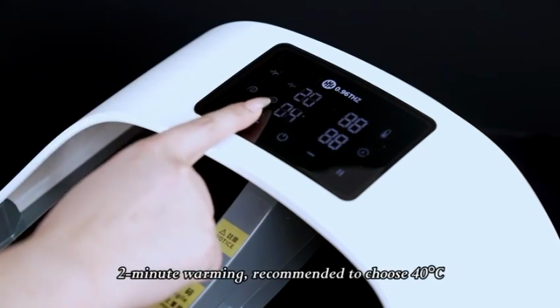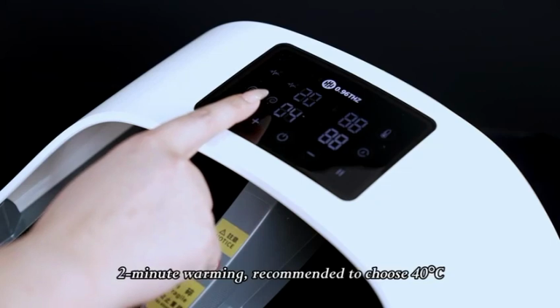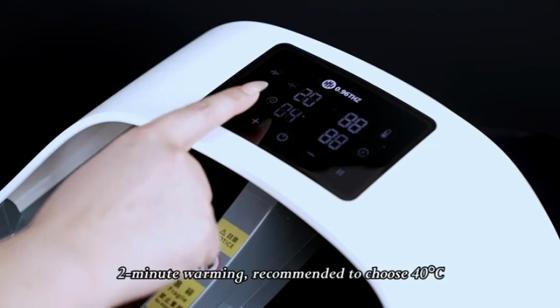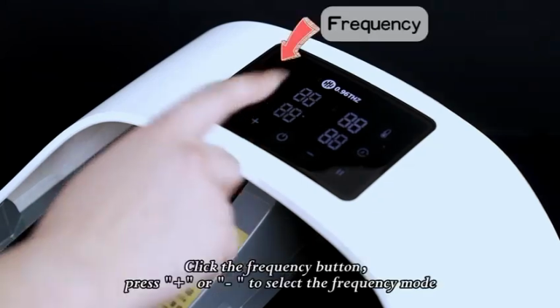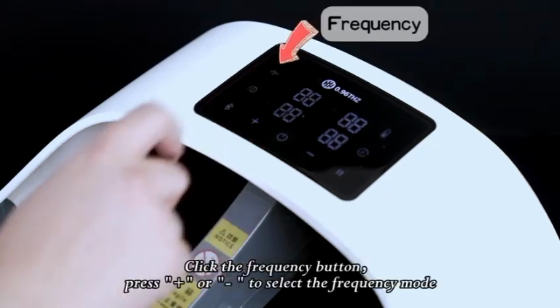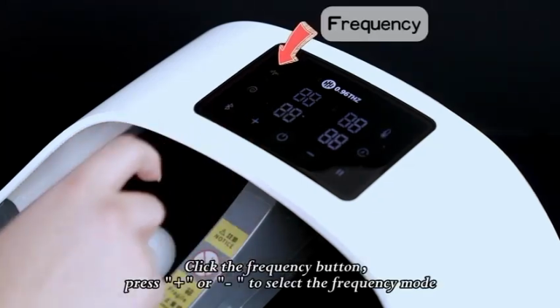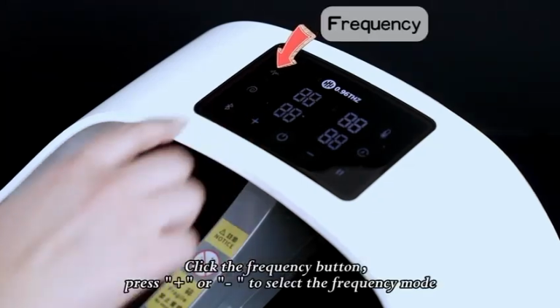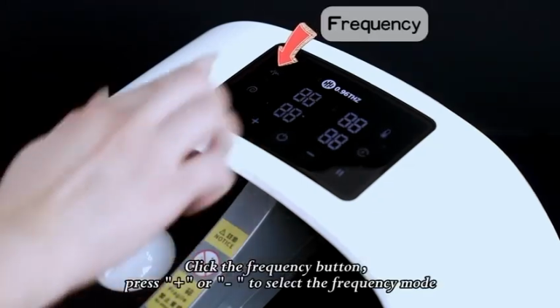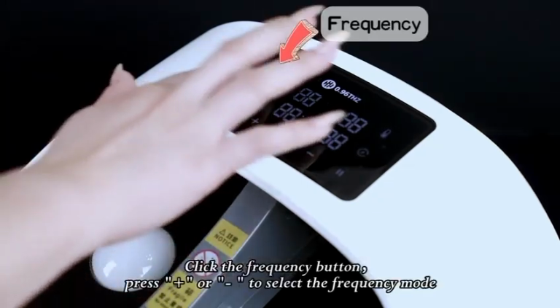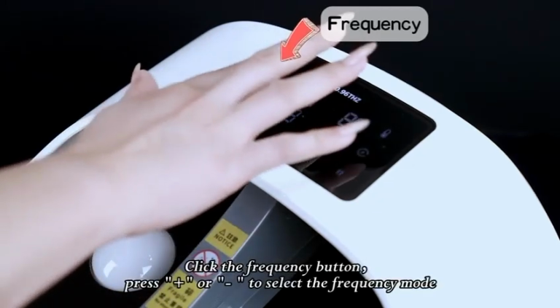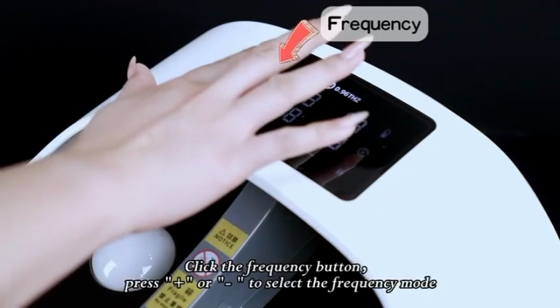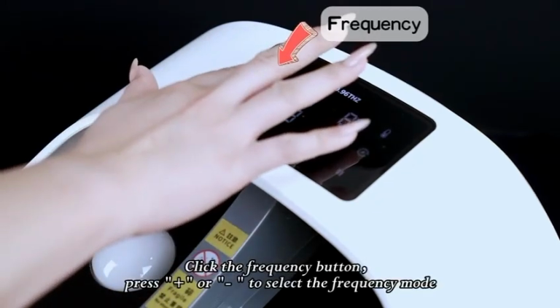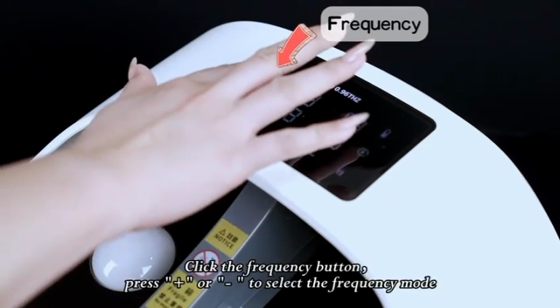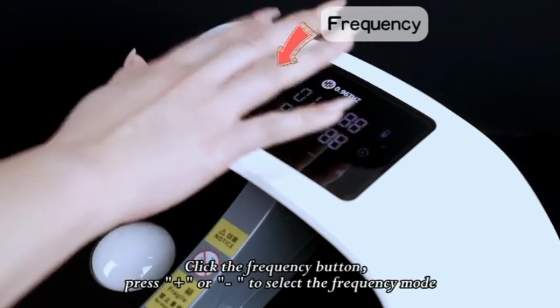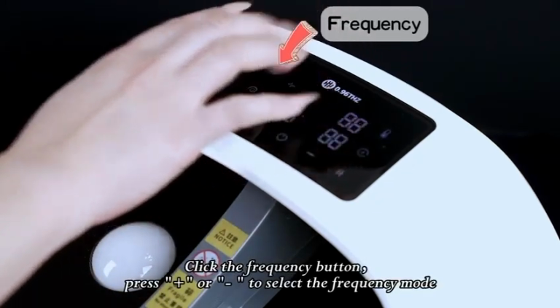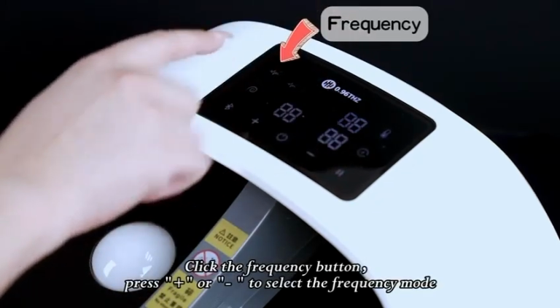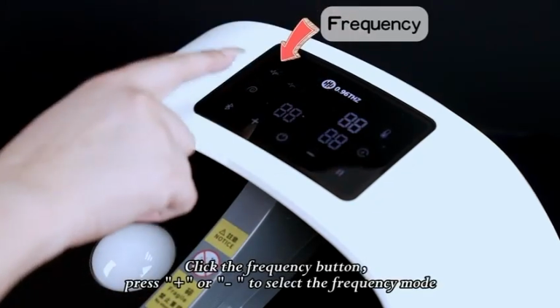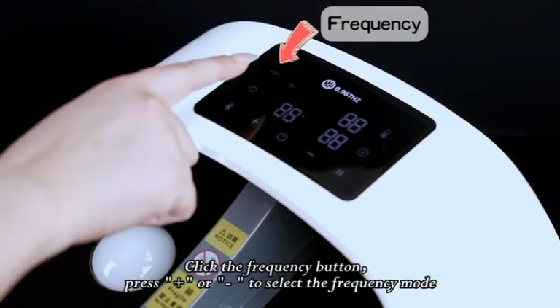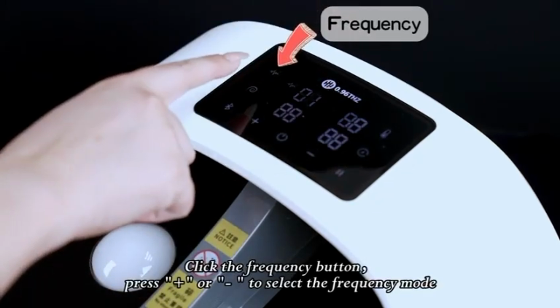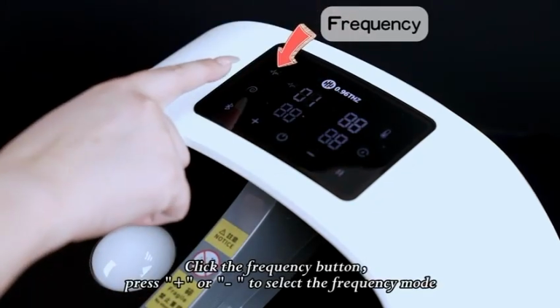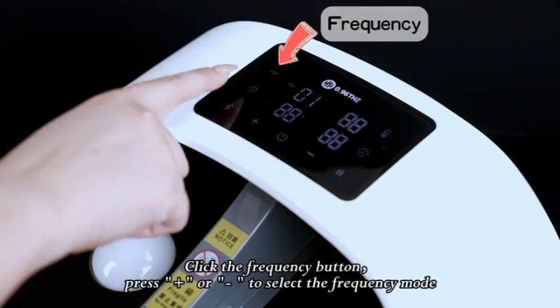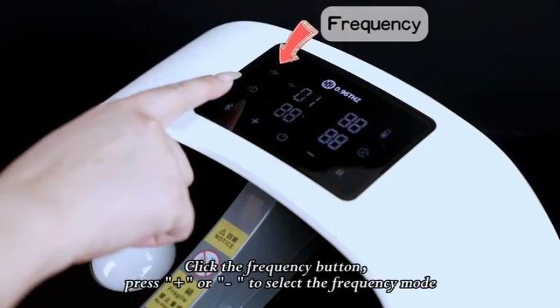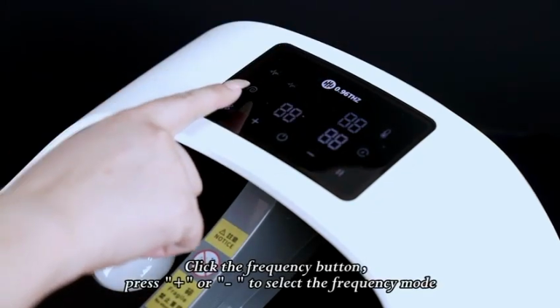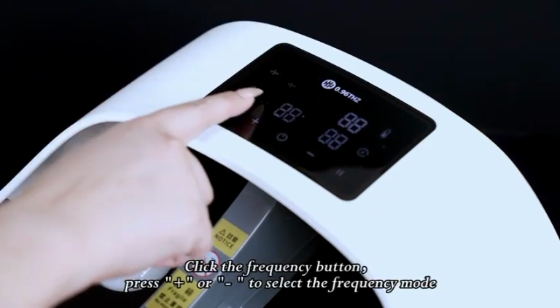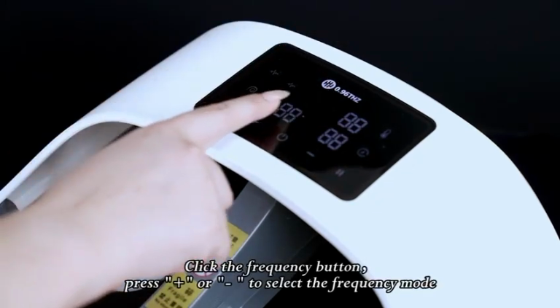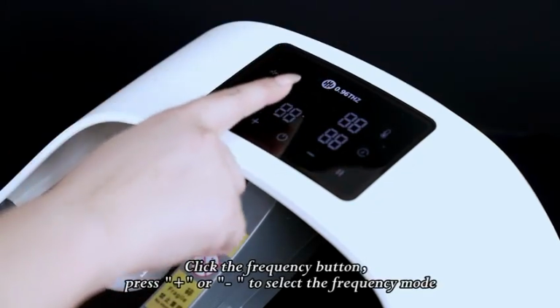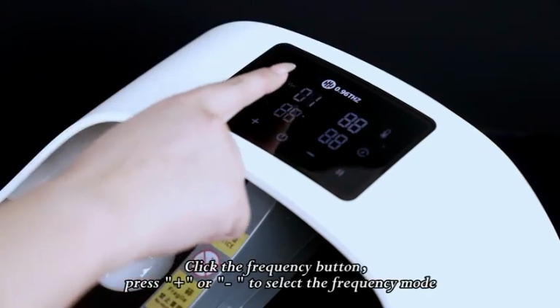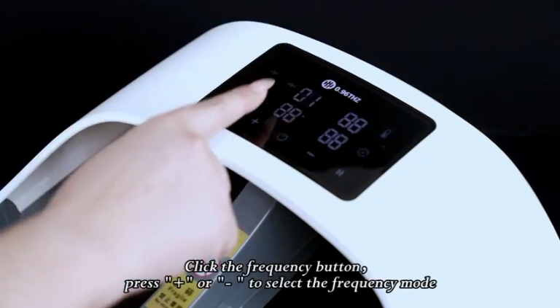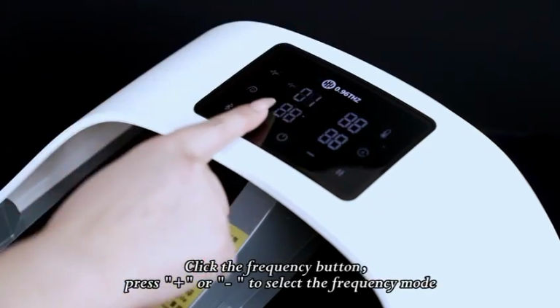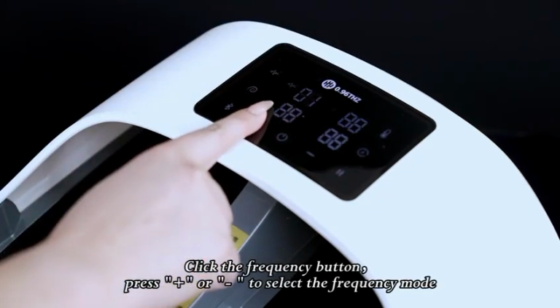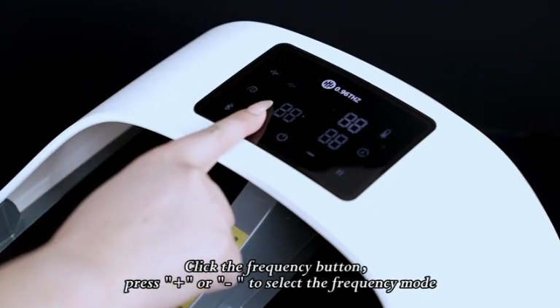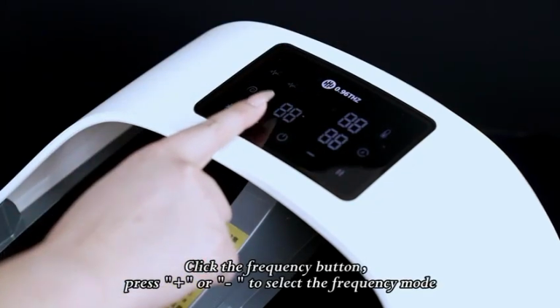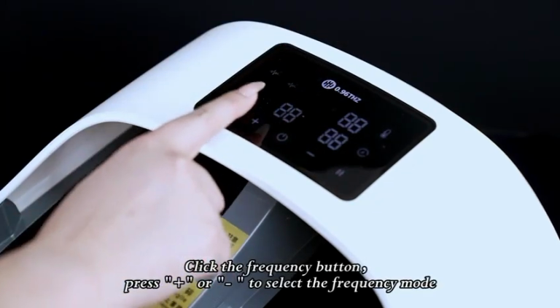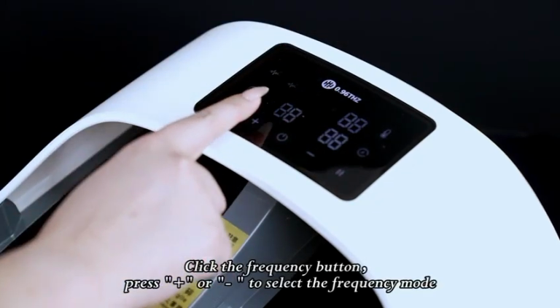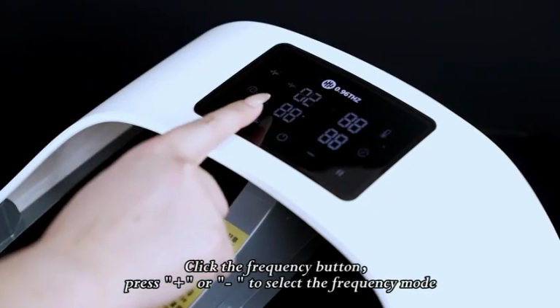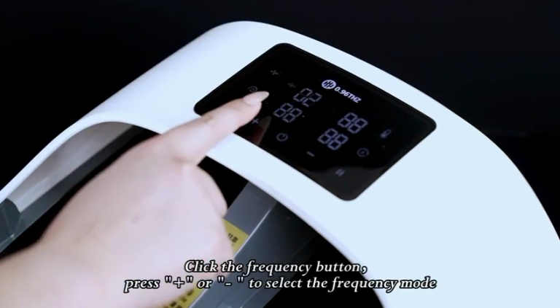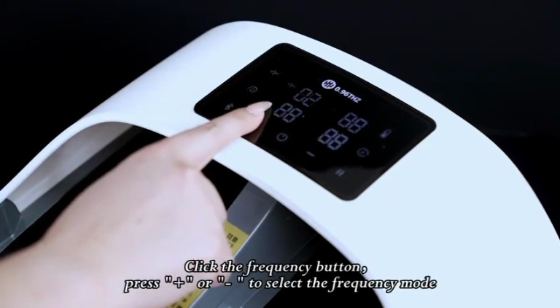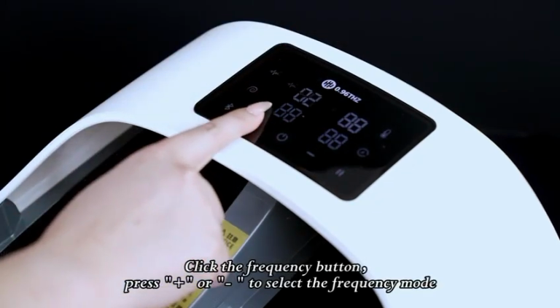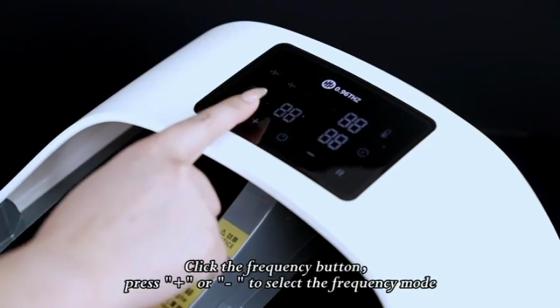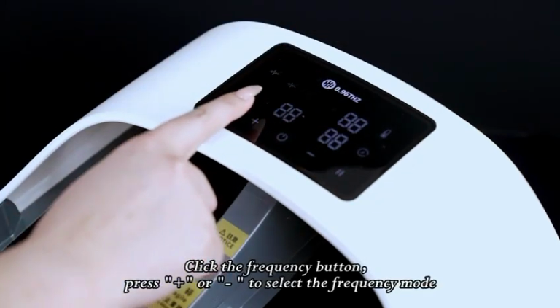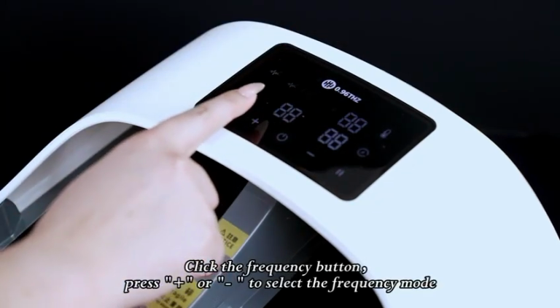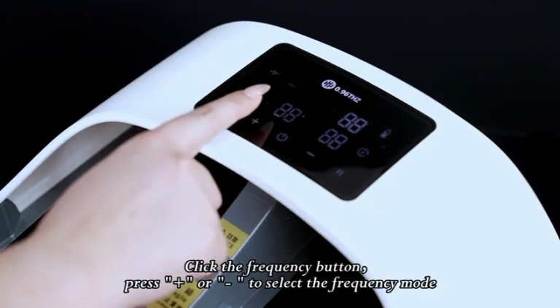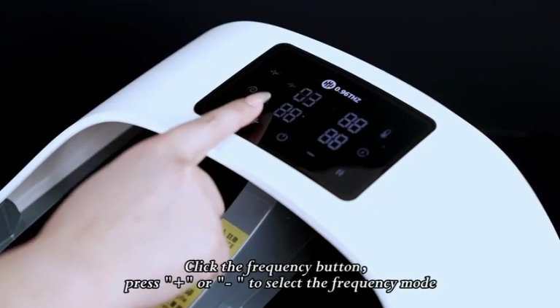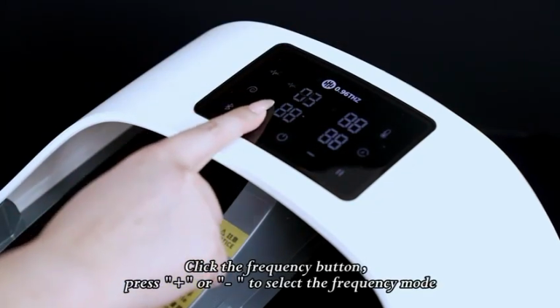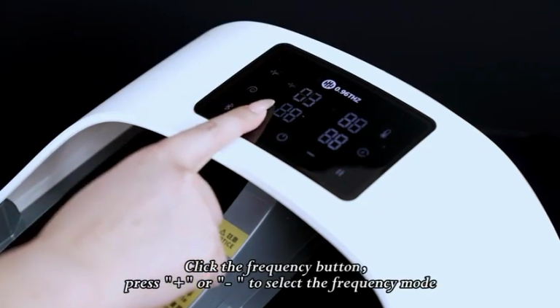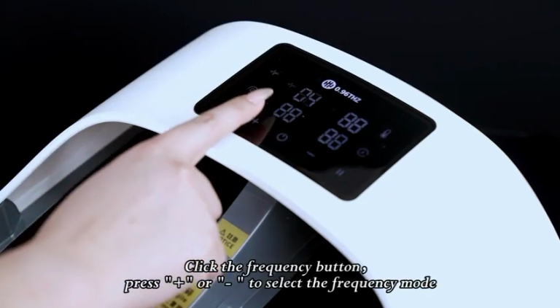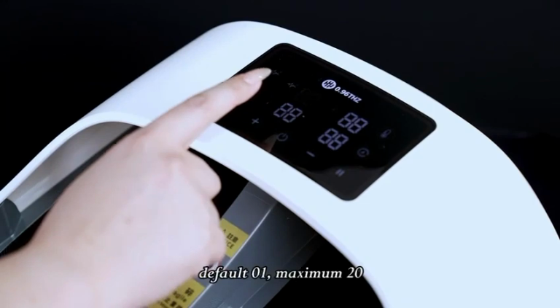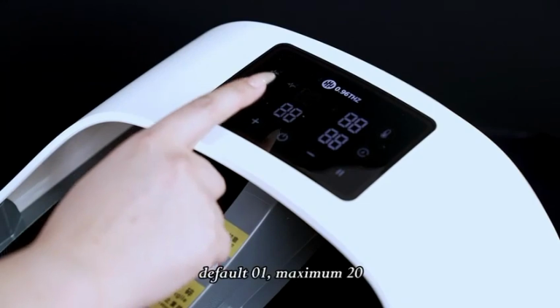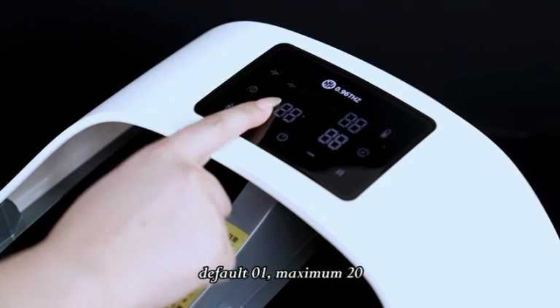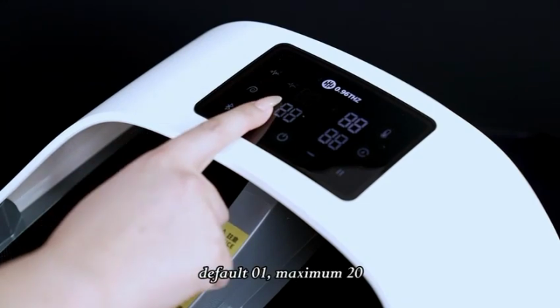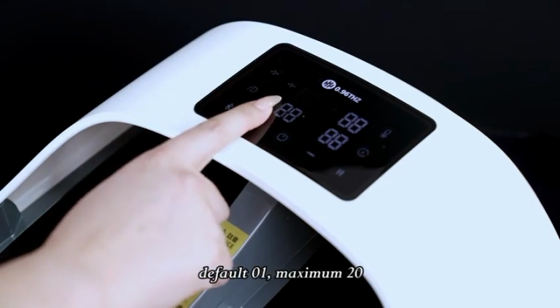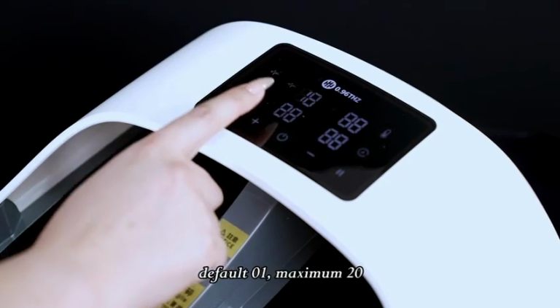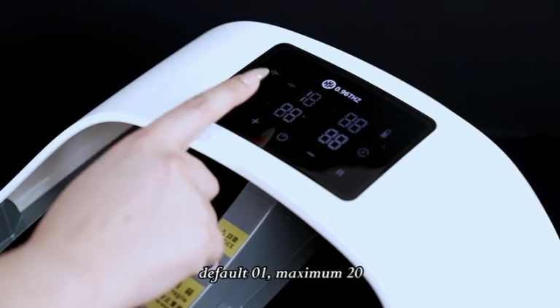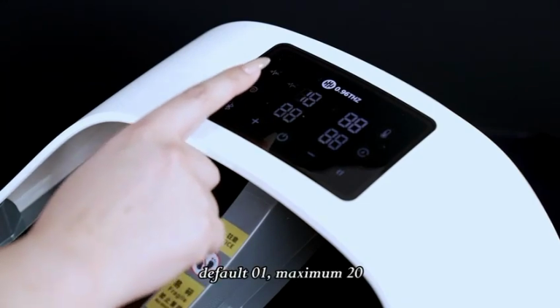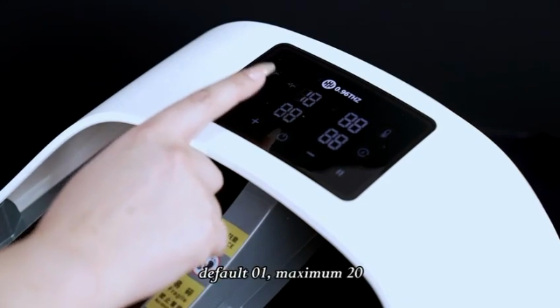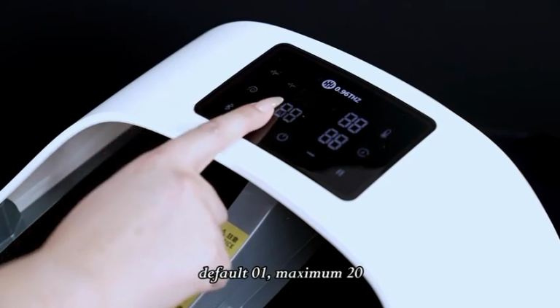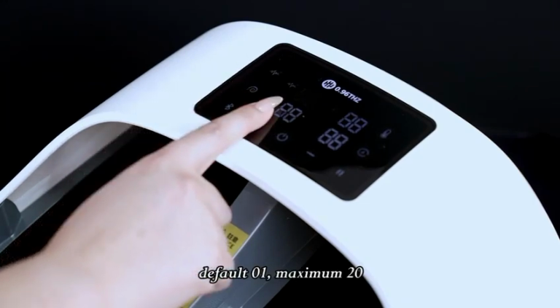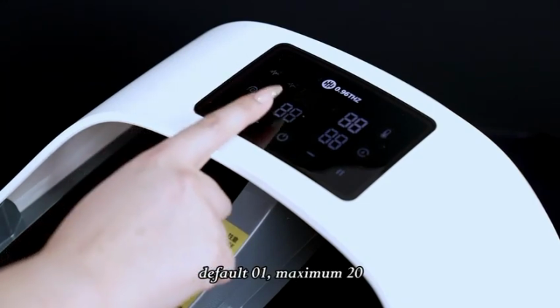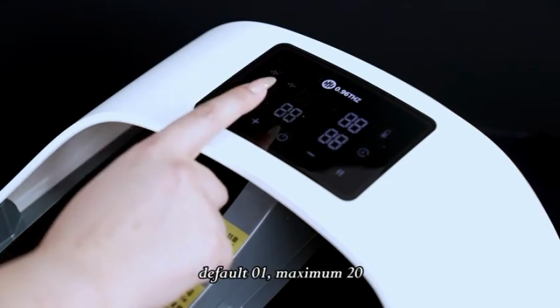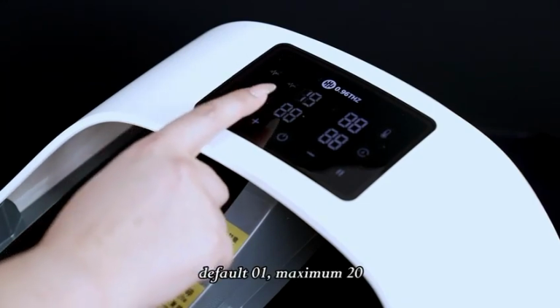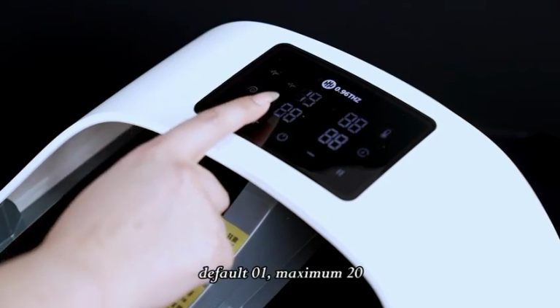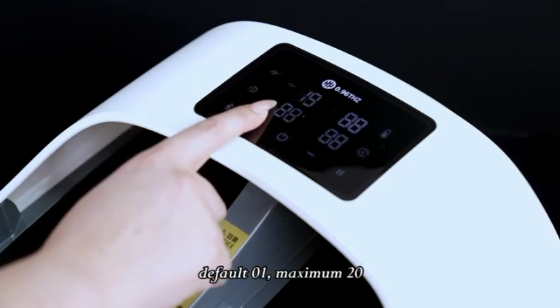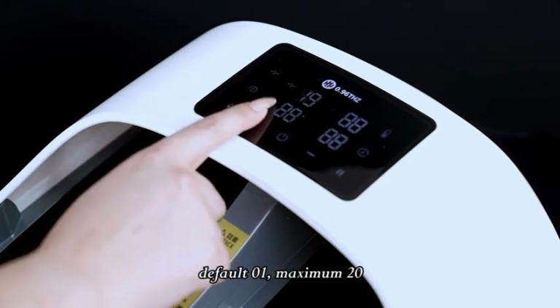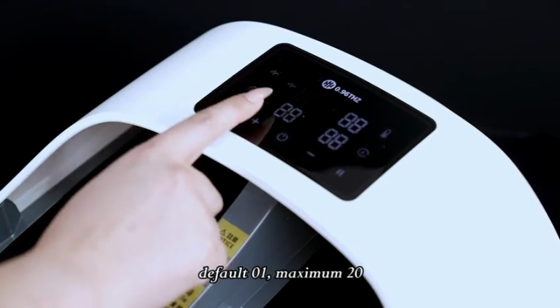Click the frequency button, press plus or minus to select the frequency mode. Default is 01, maximum is 20.